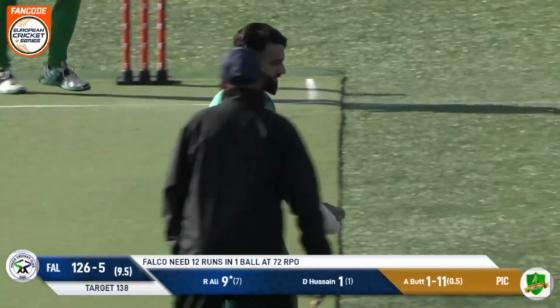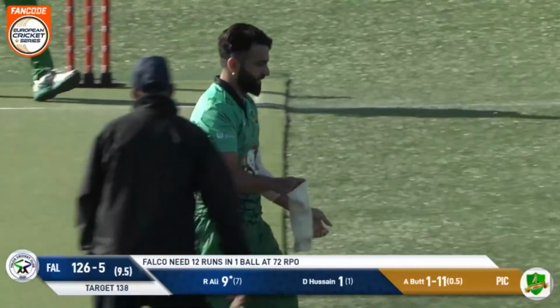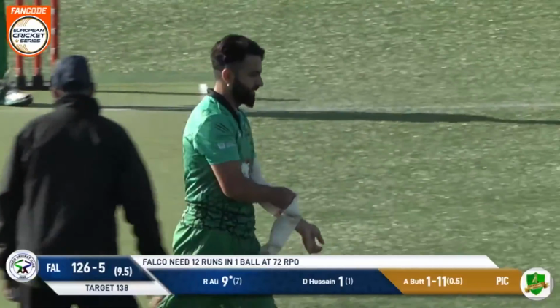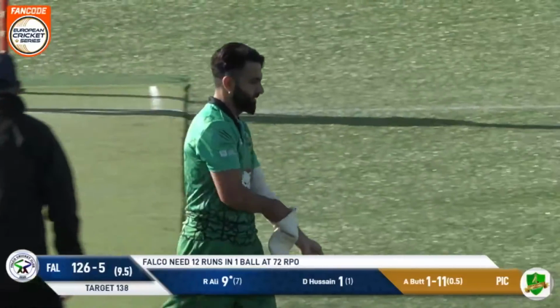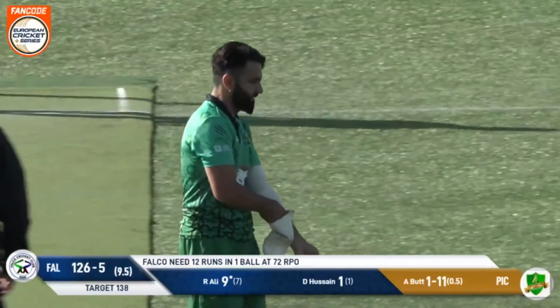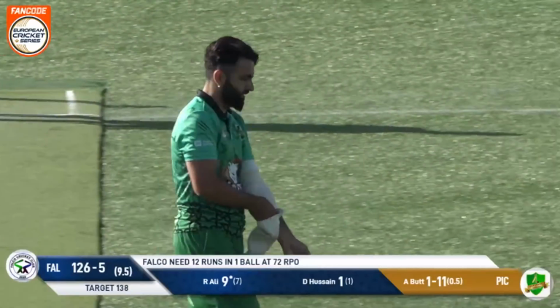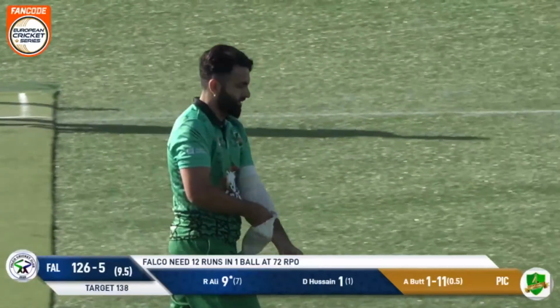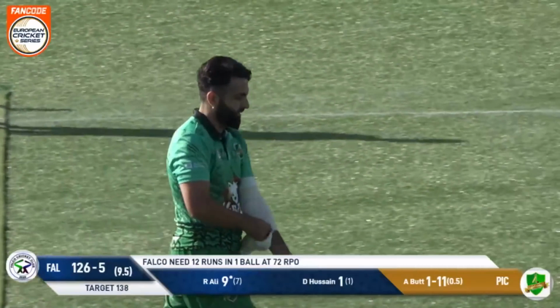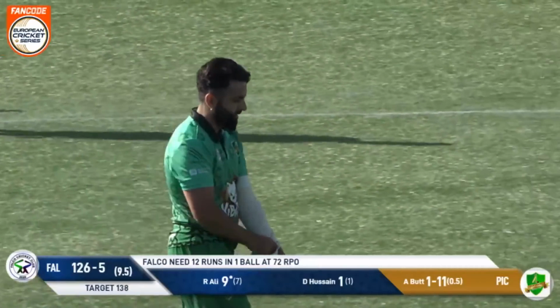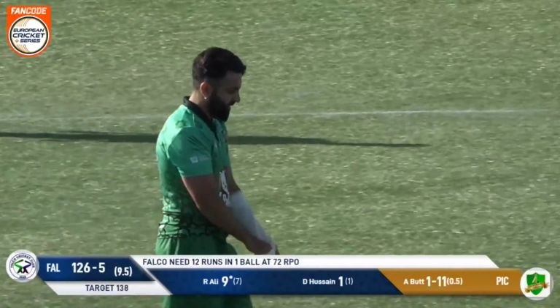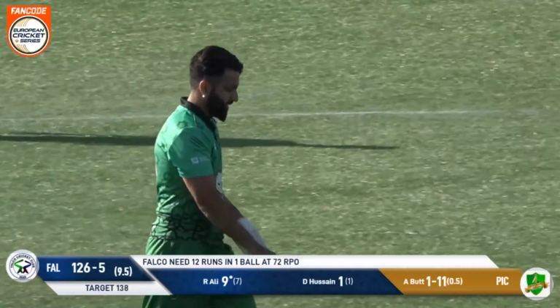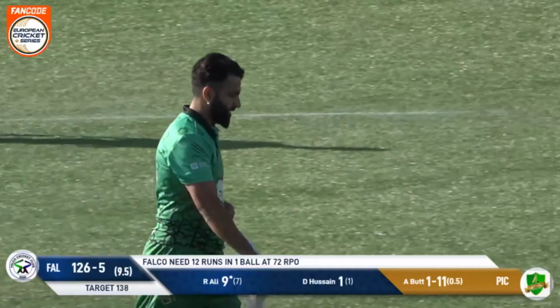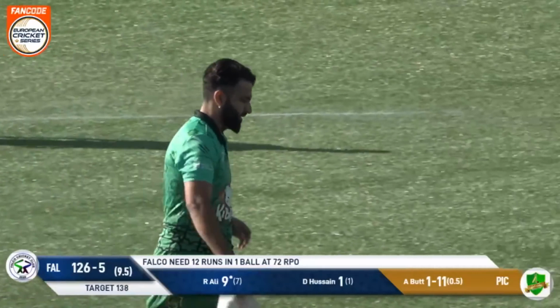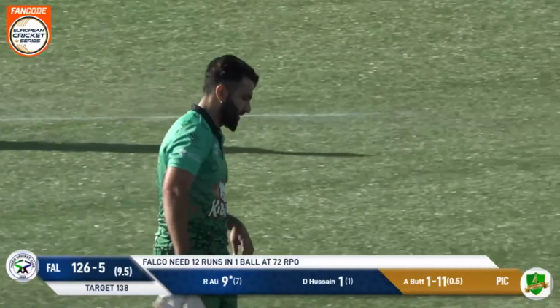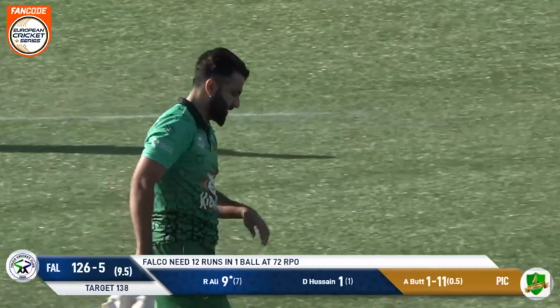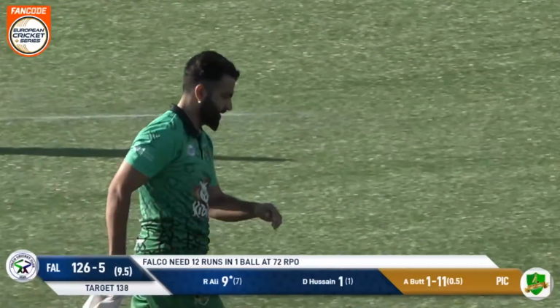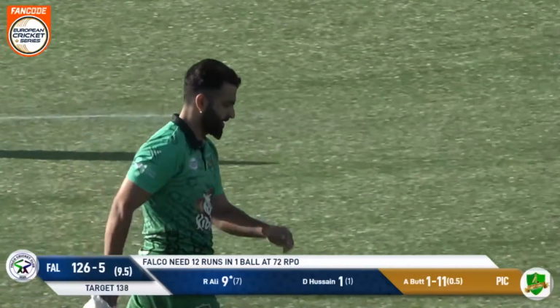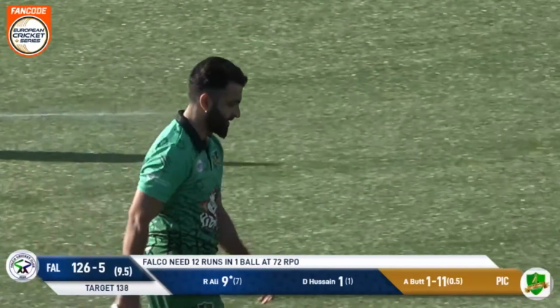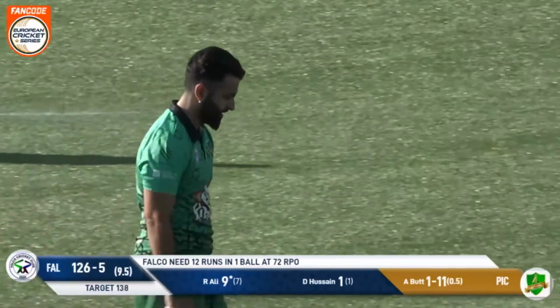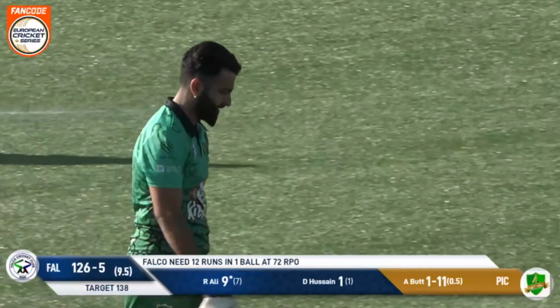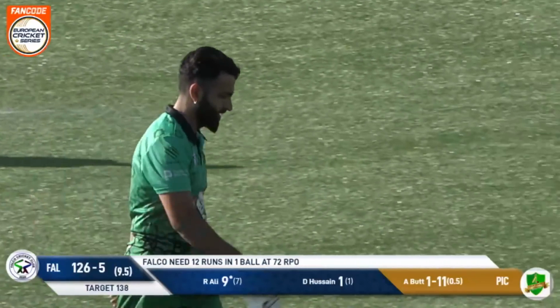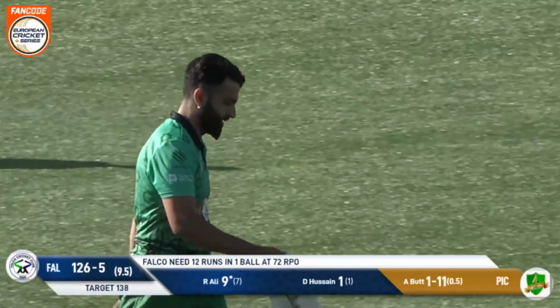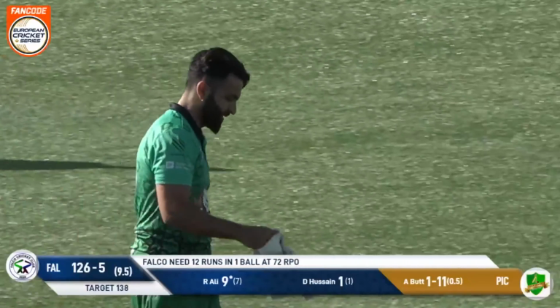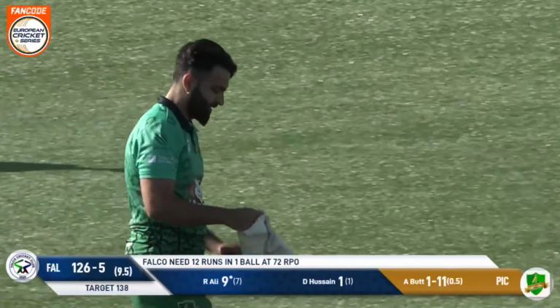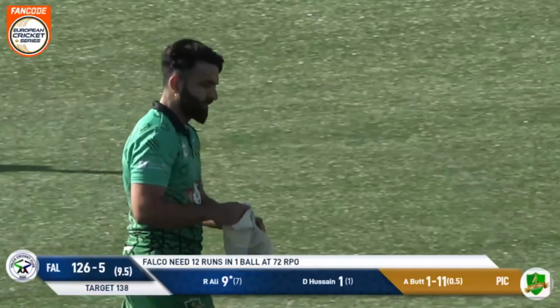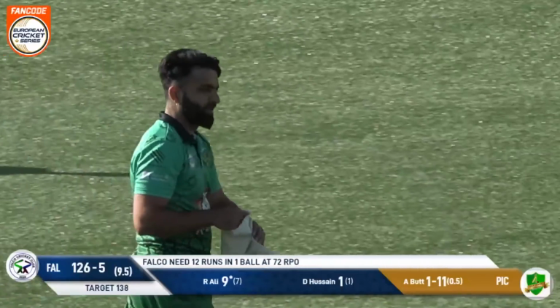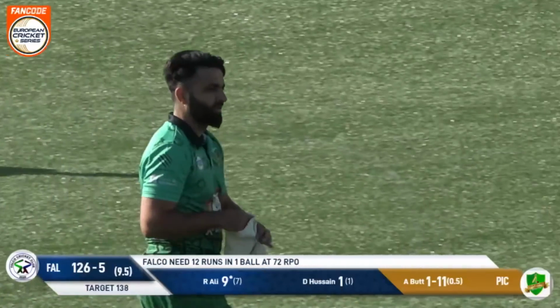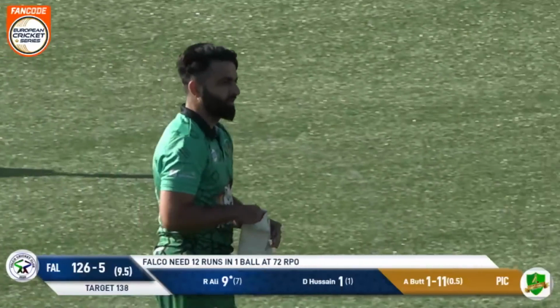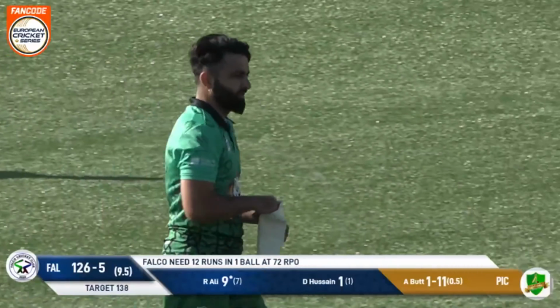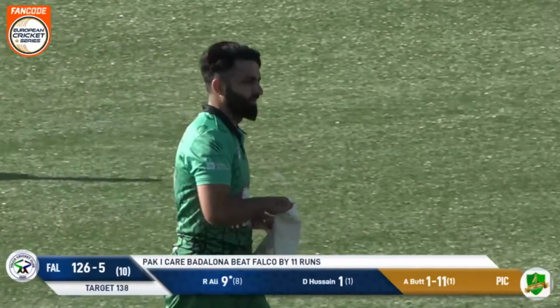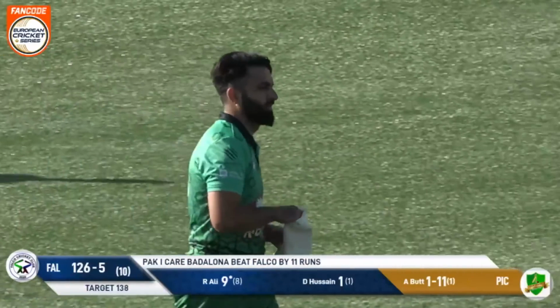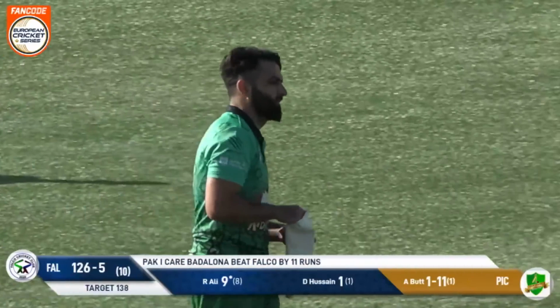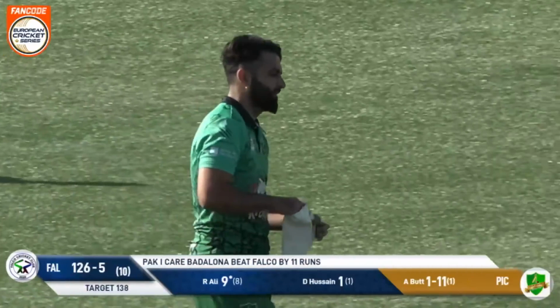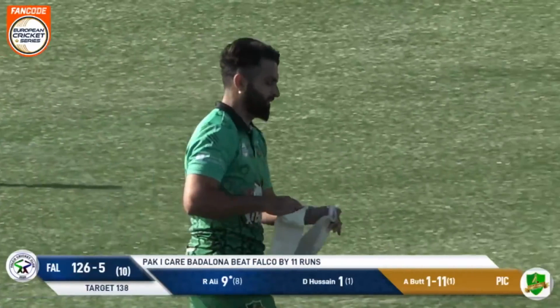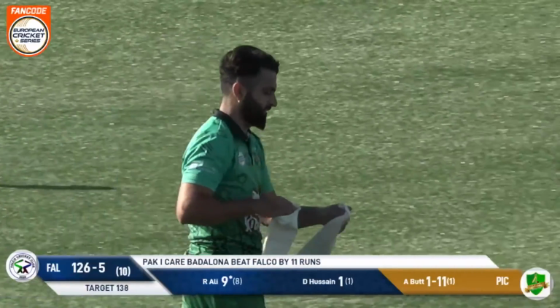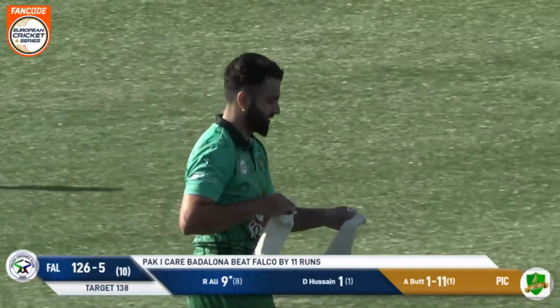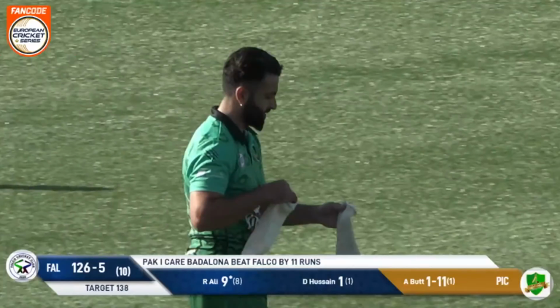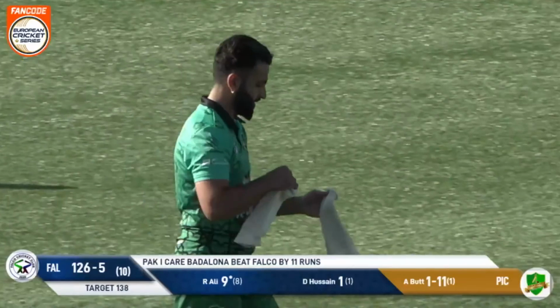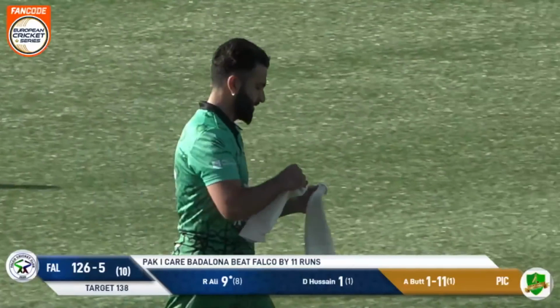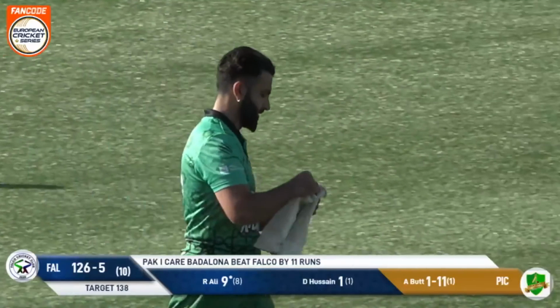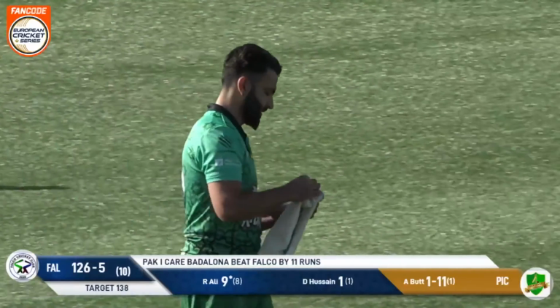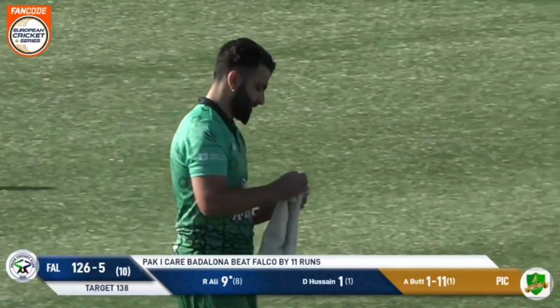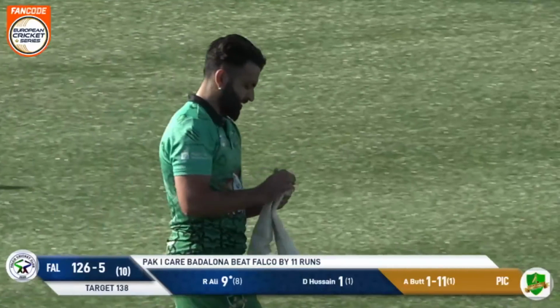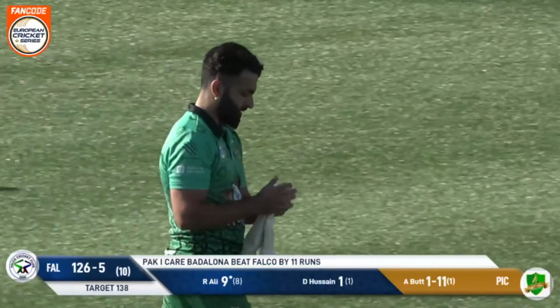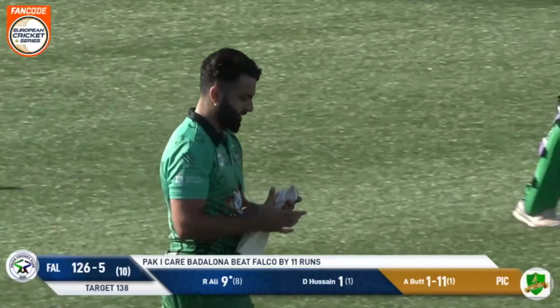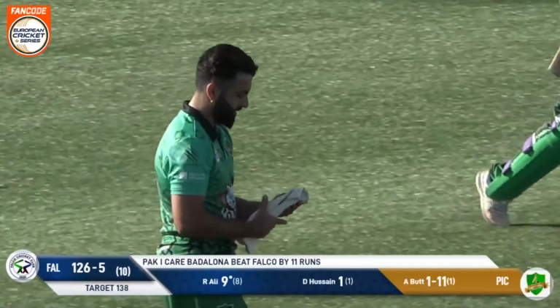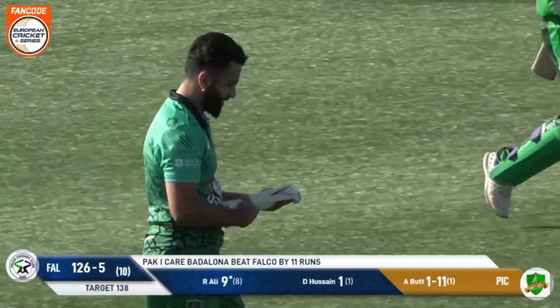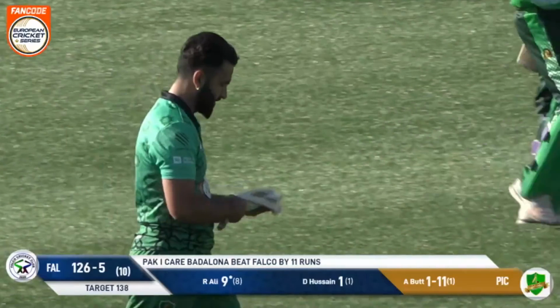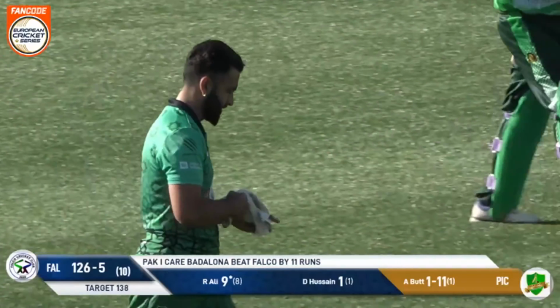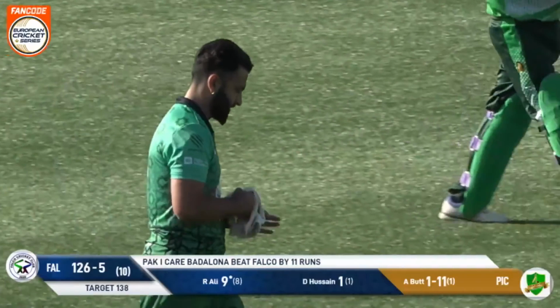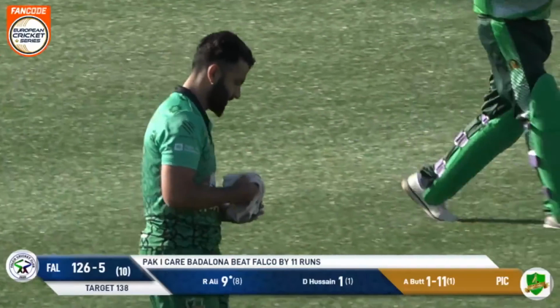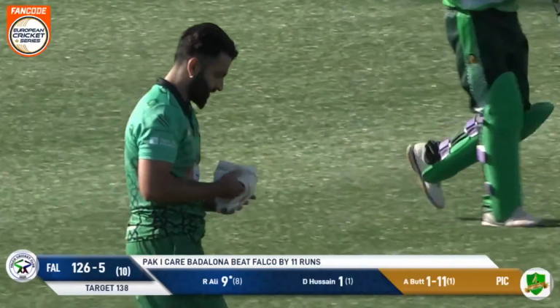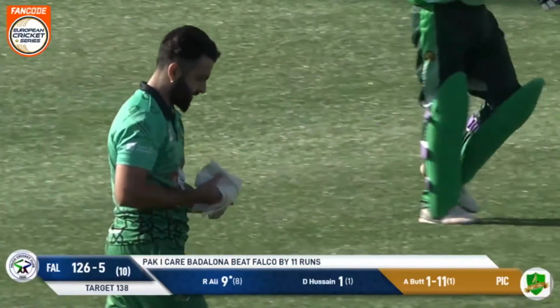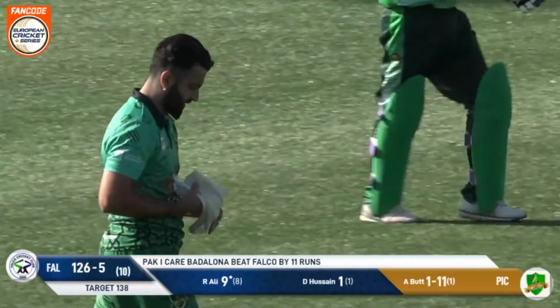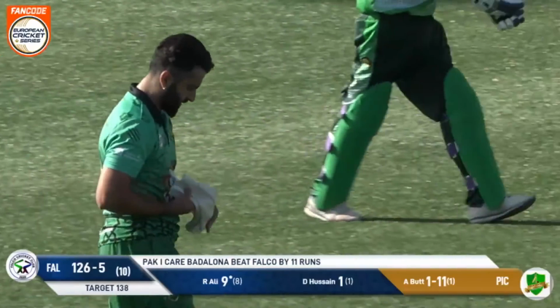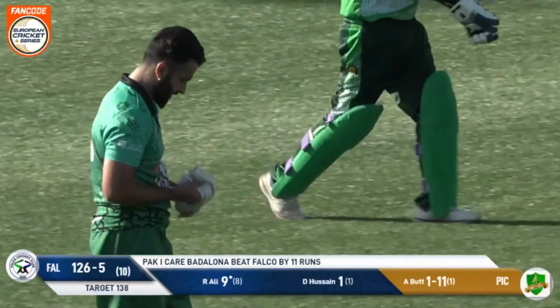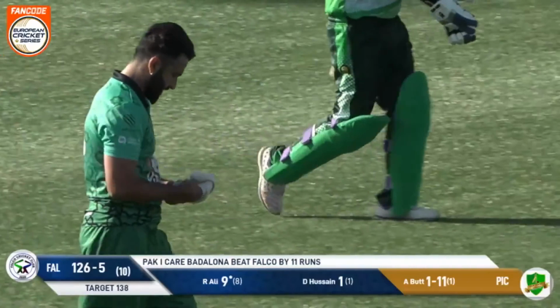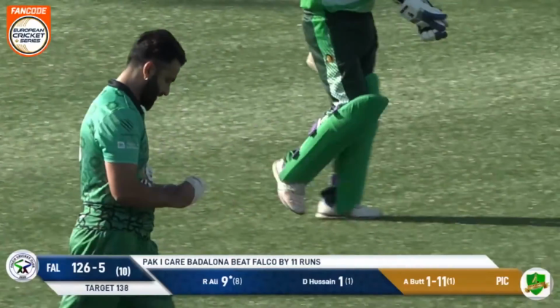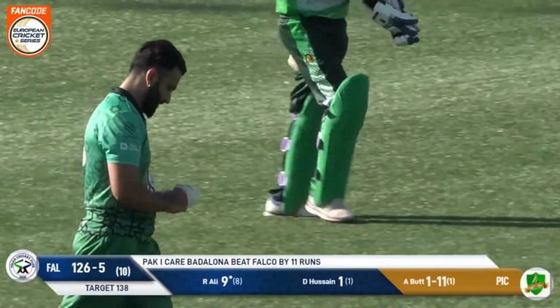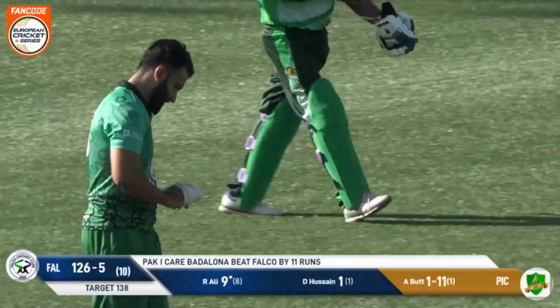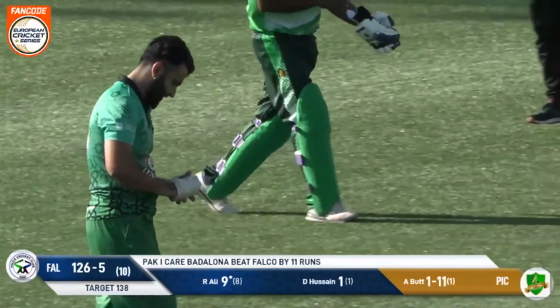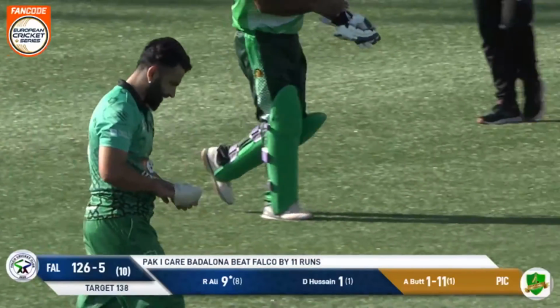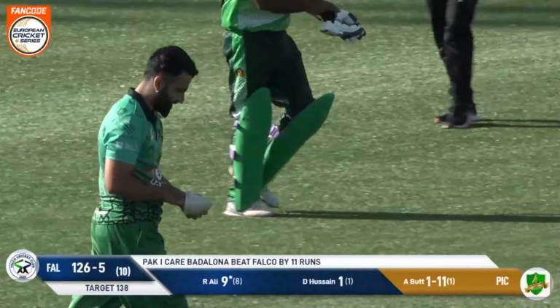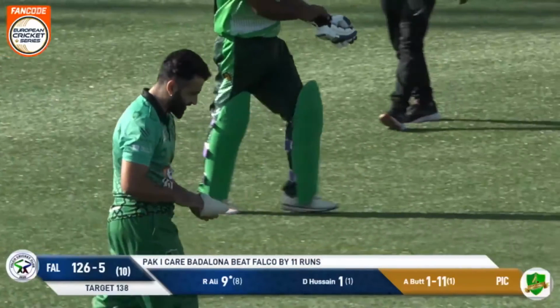In the end there are 11 runs between these two teams — 137 Pak i Care, Falco 126.